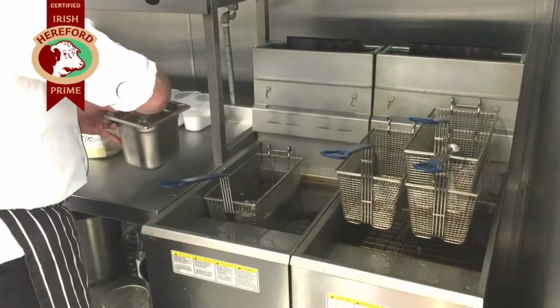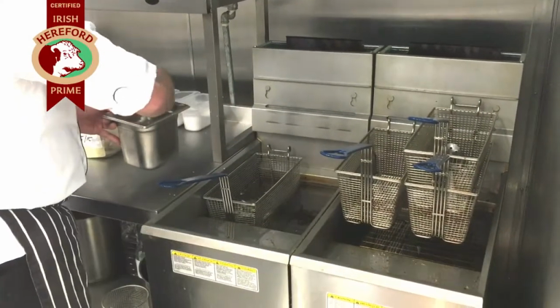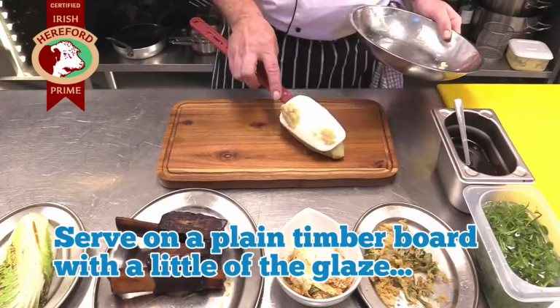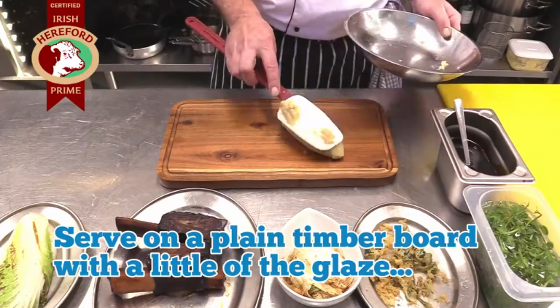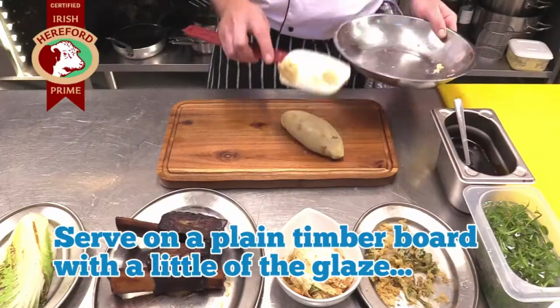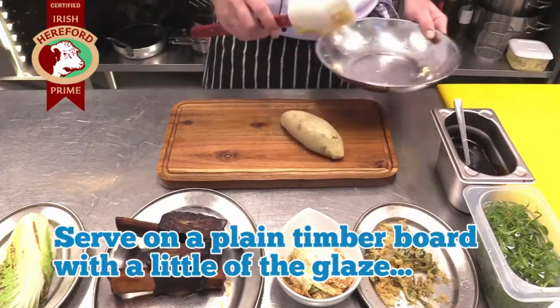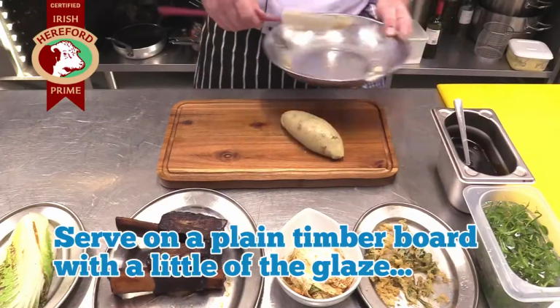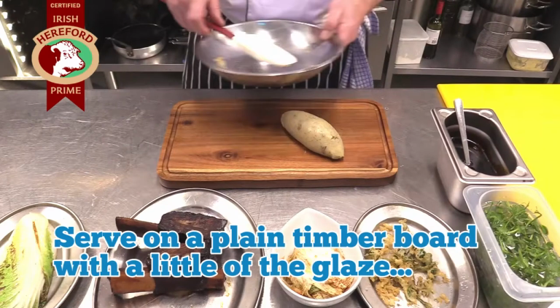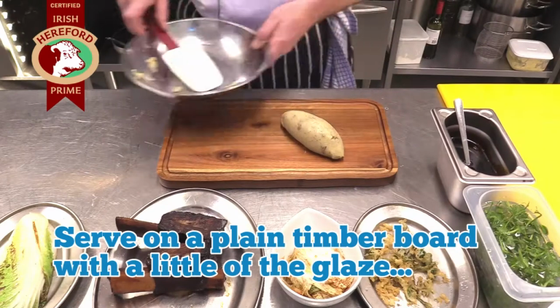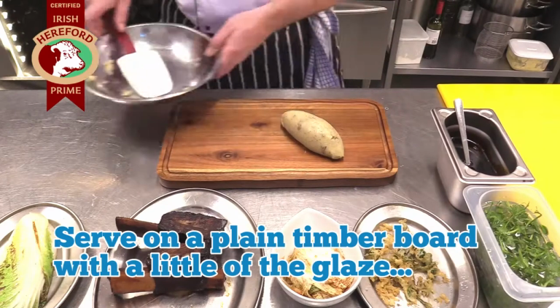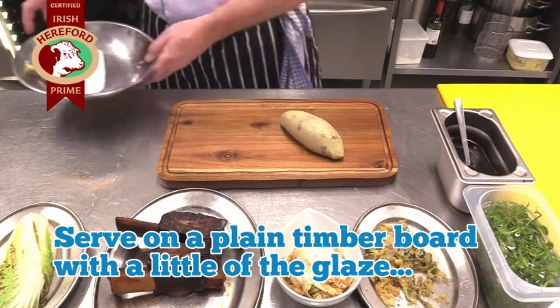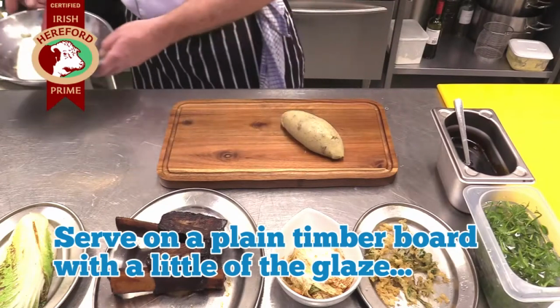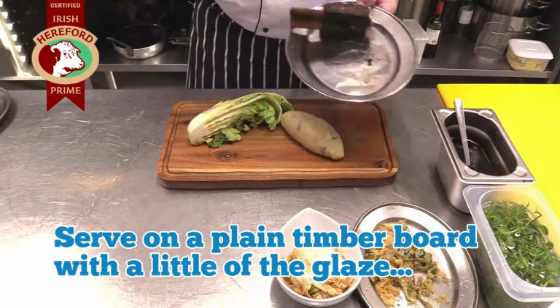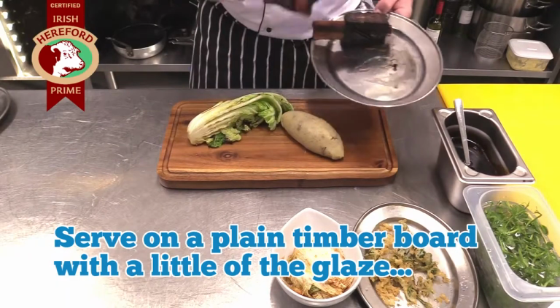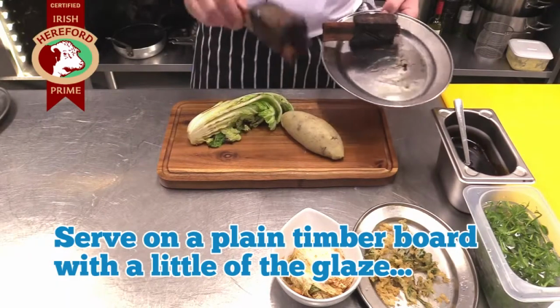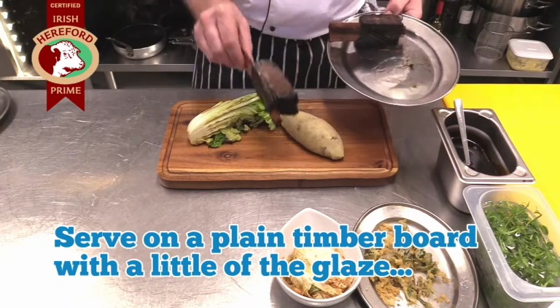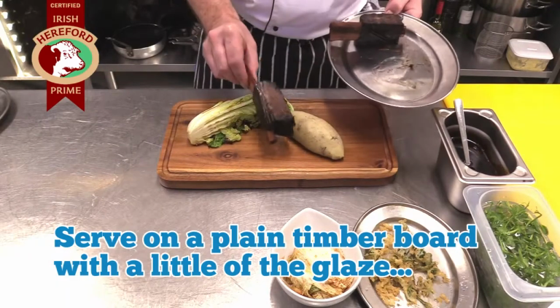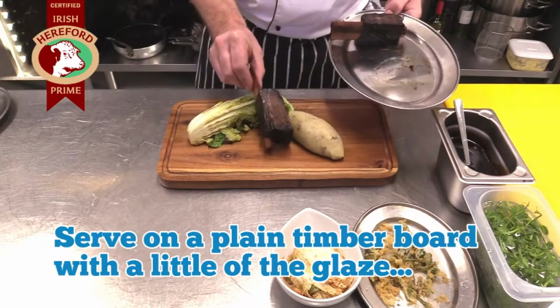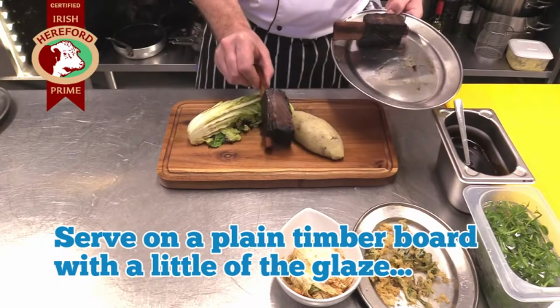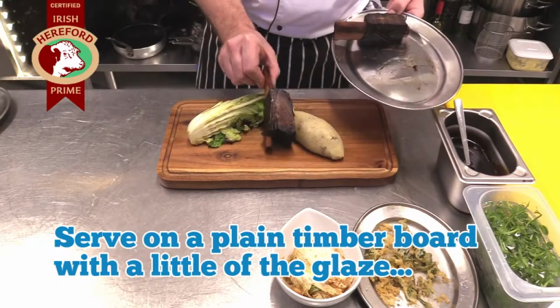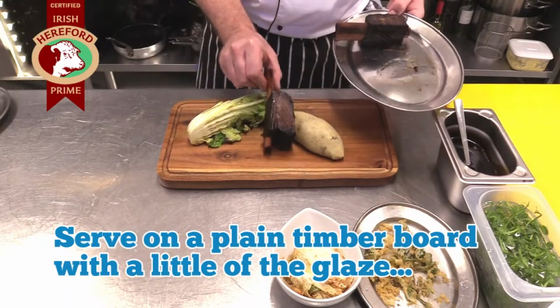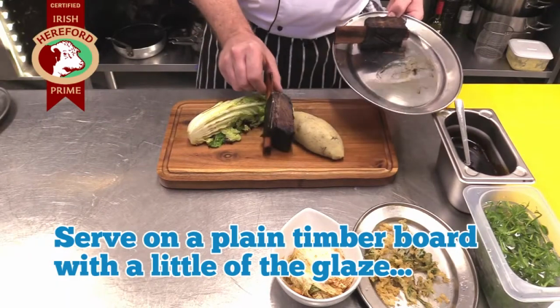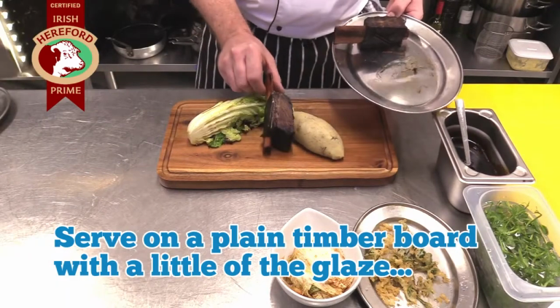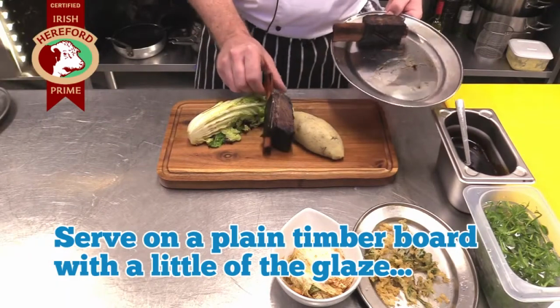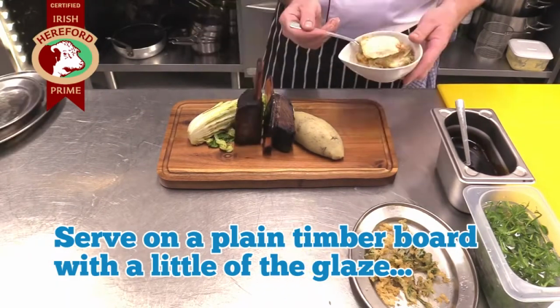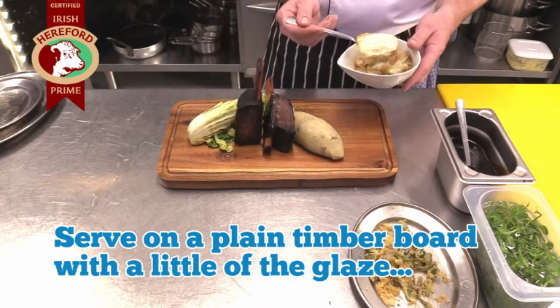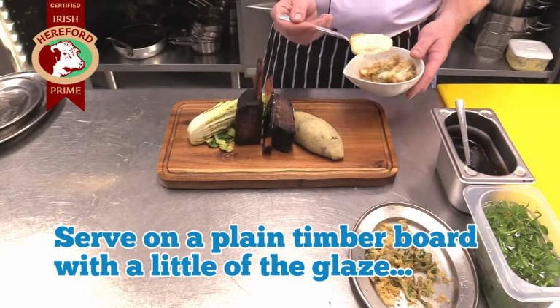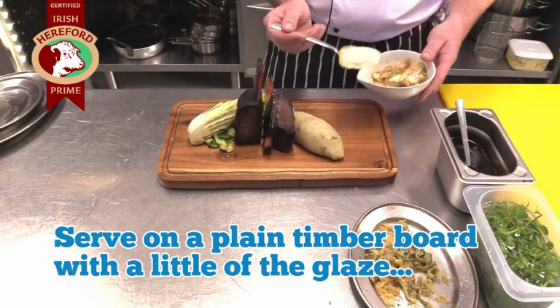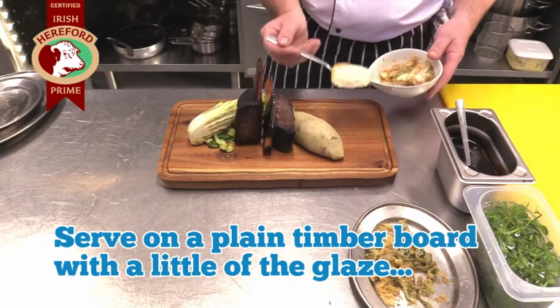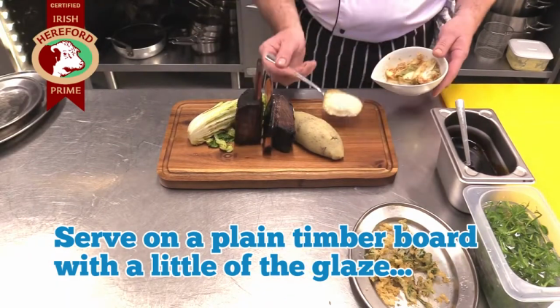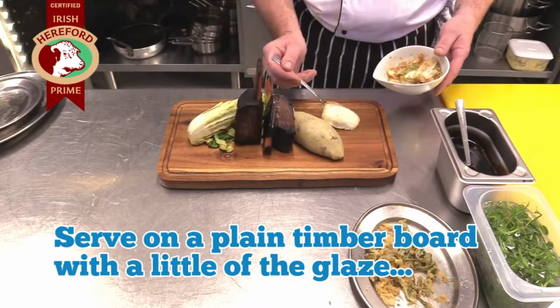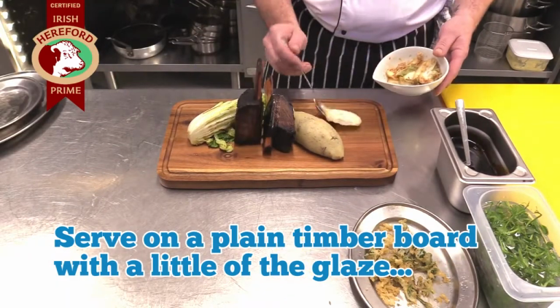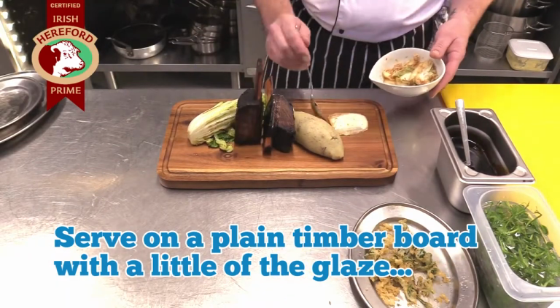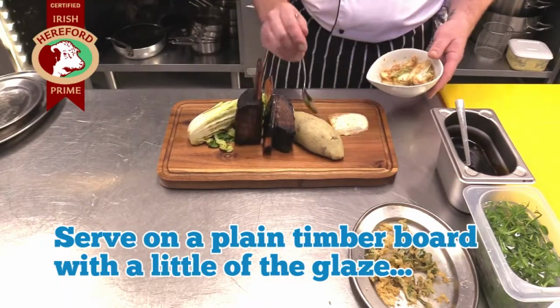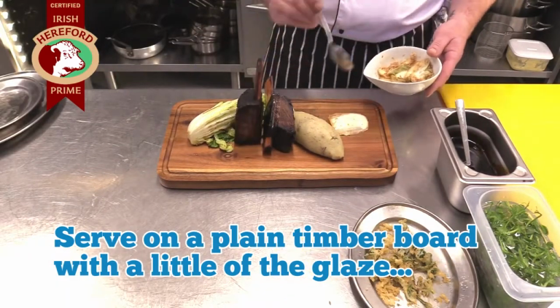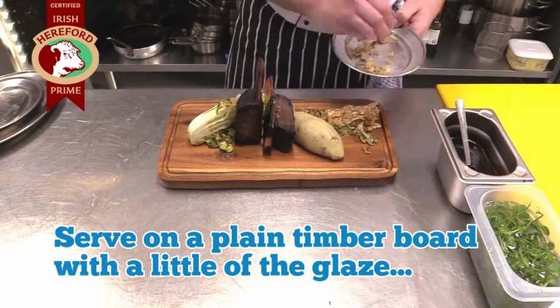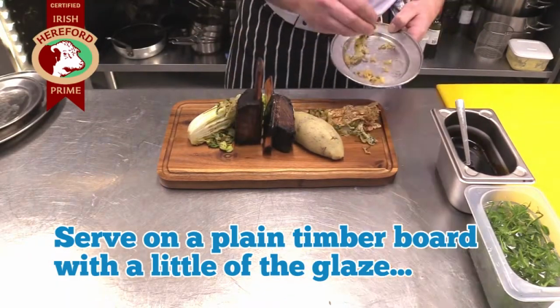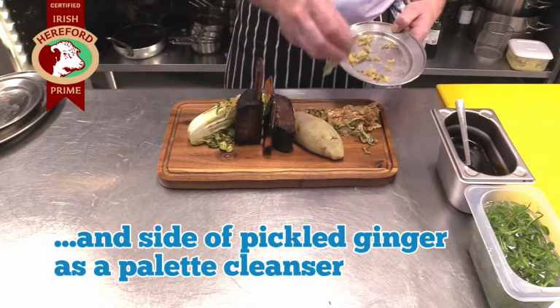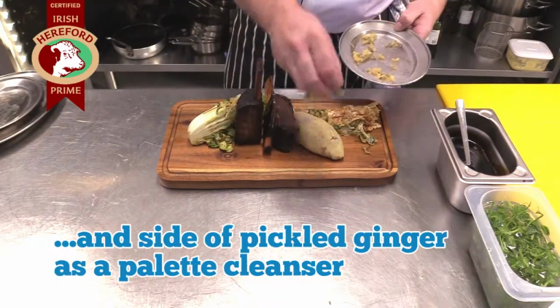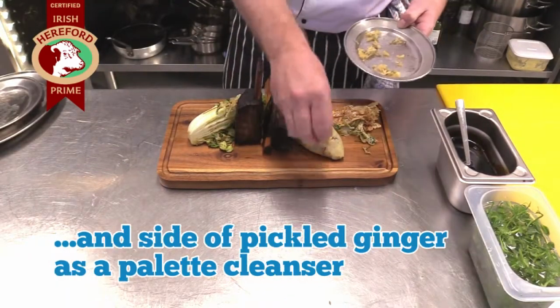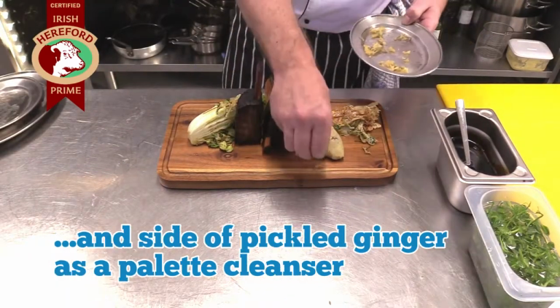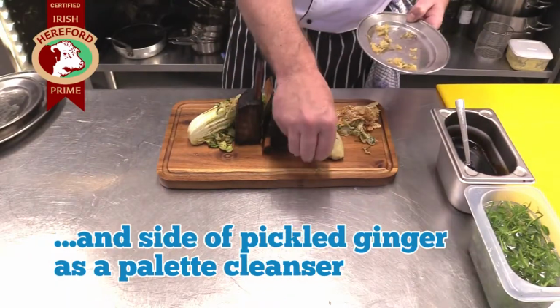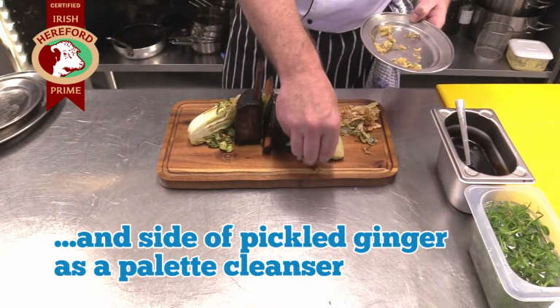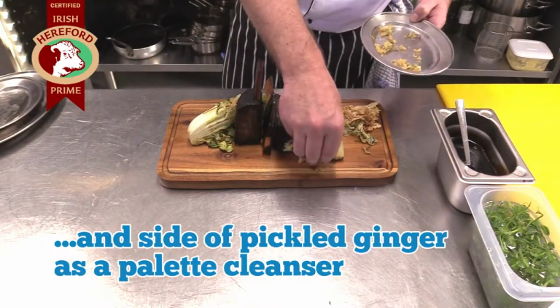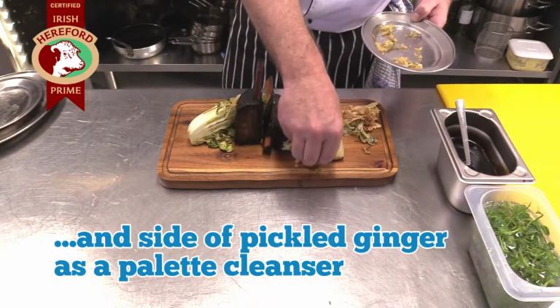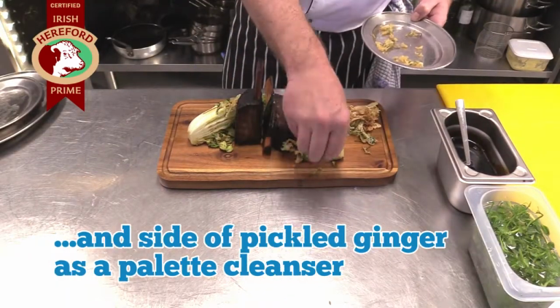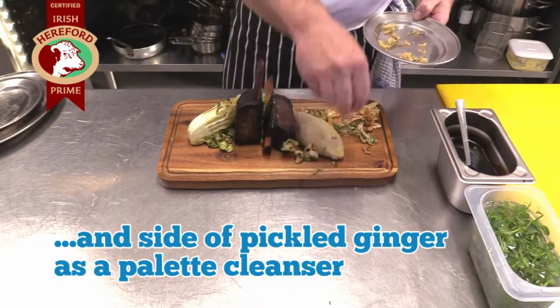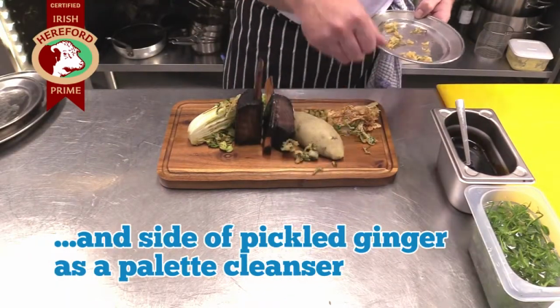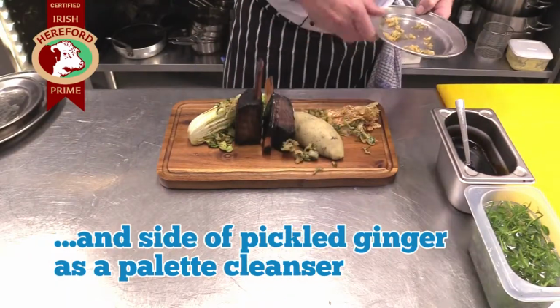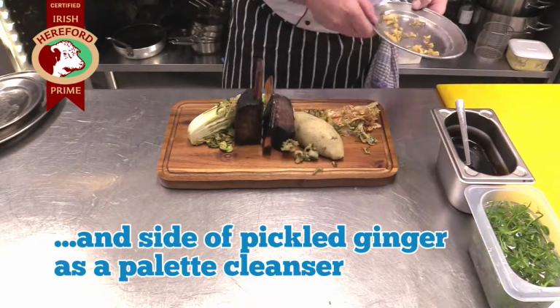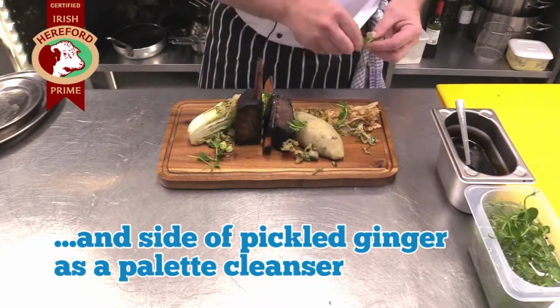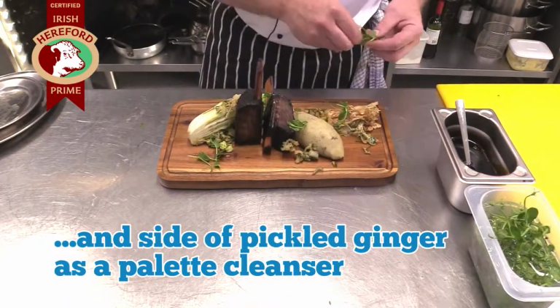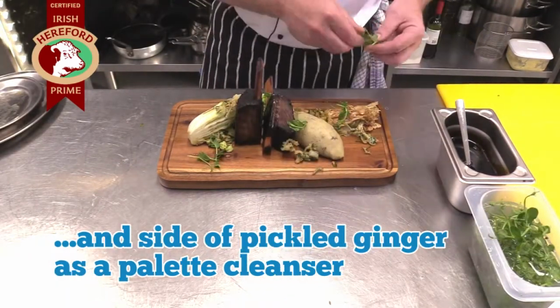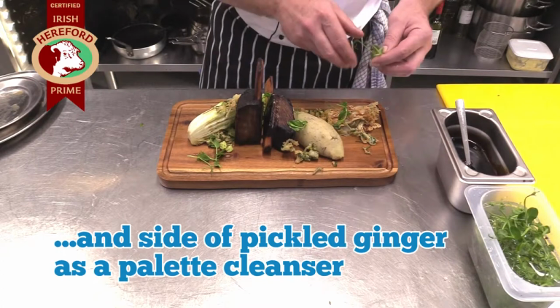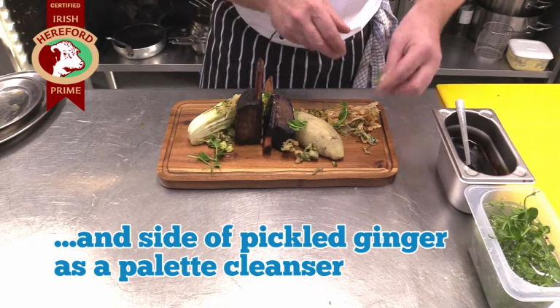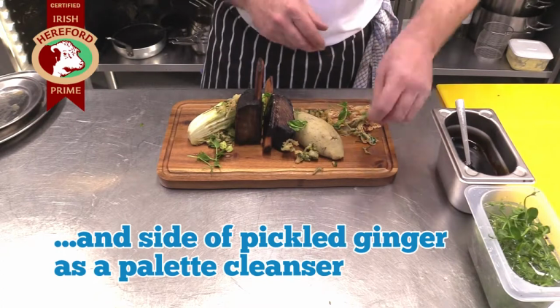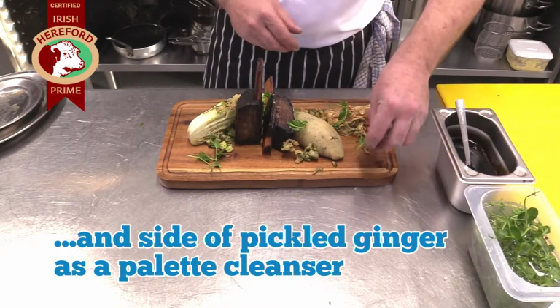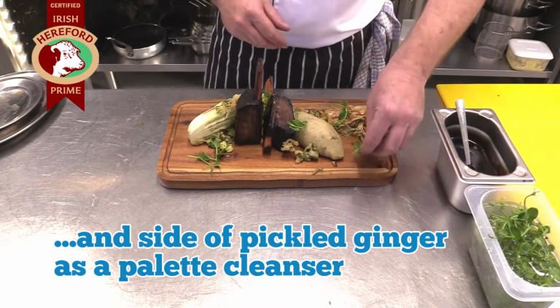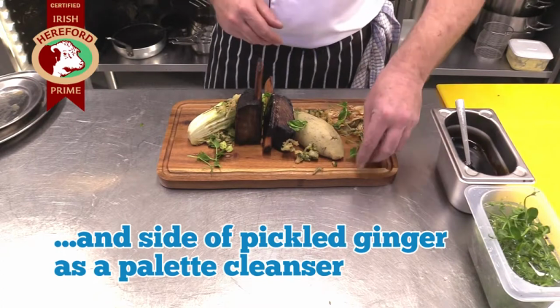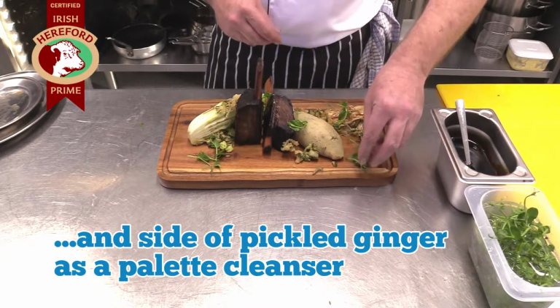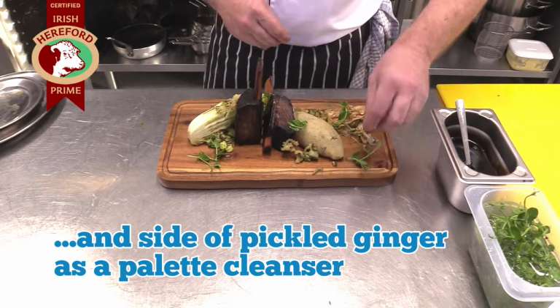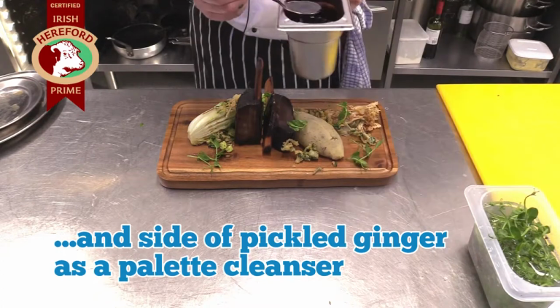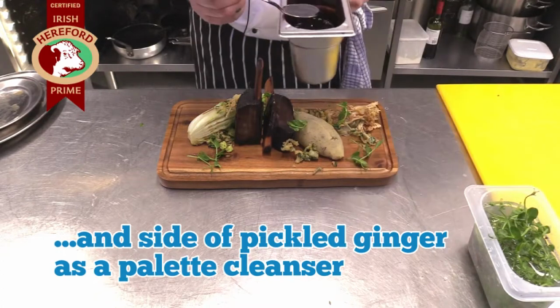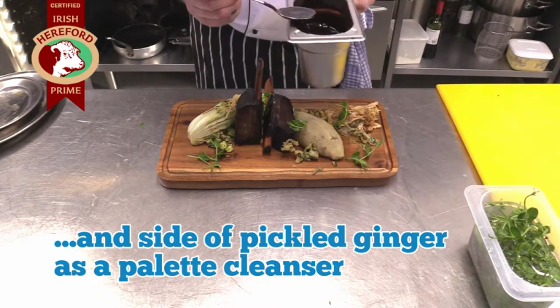Serve on a plain timber board with a little of the glaze and a side of pickled ginger as a palate cleanser. Food is secured.